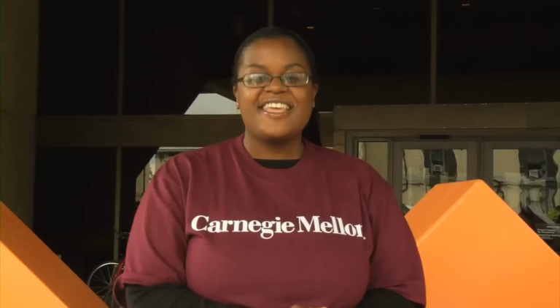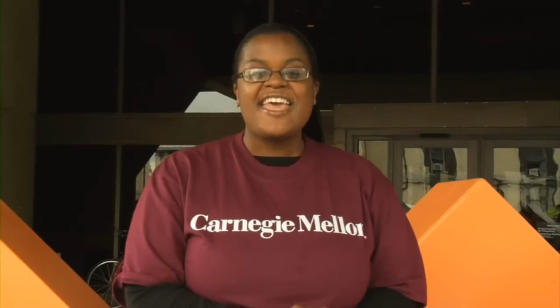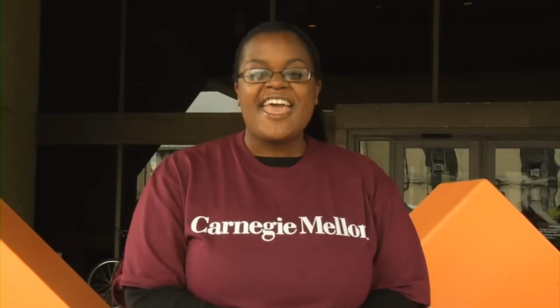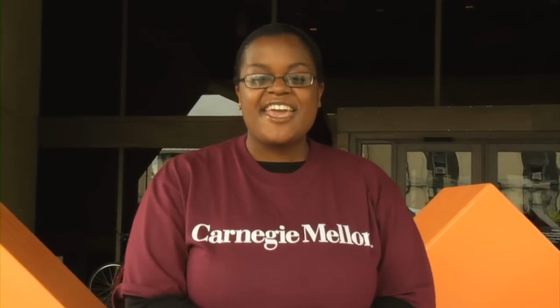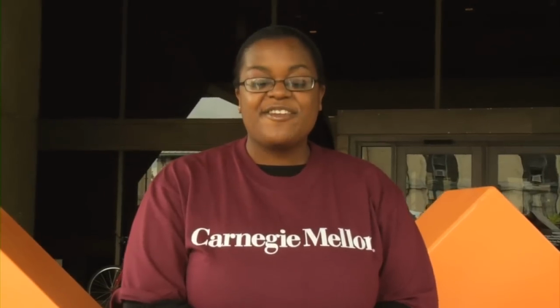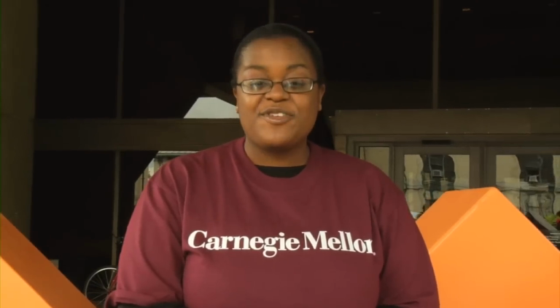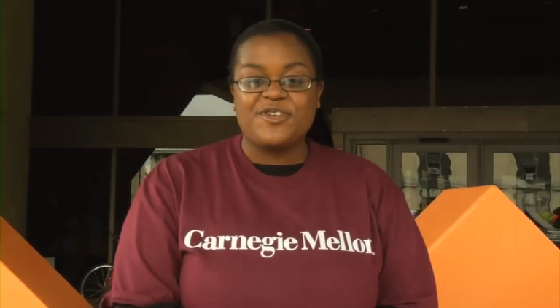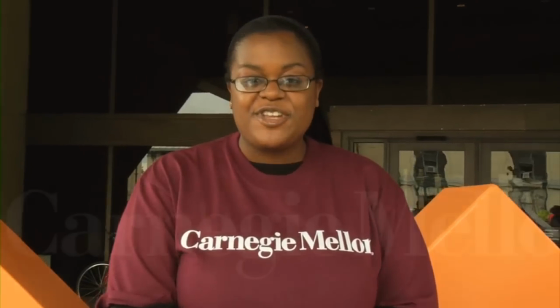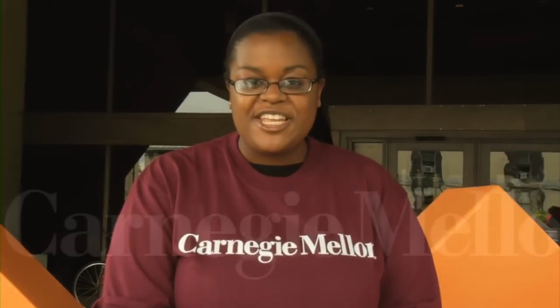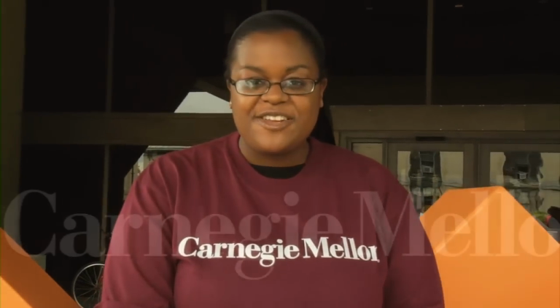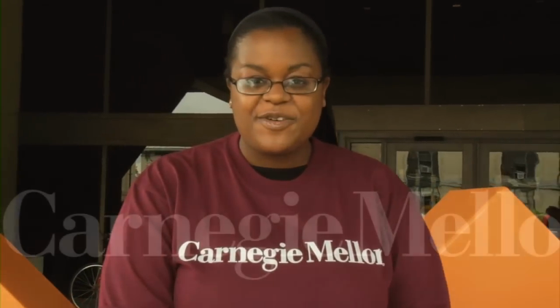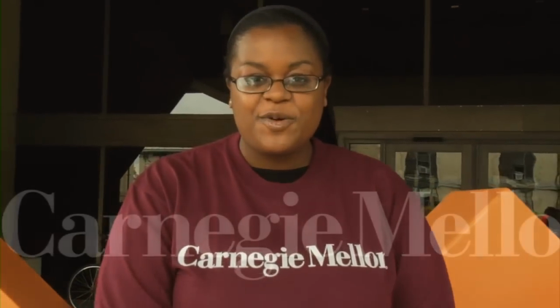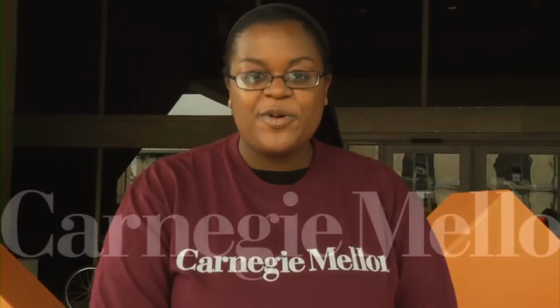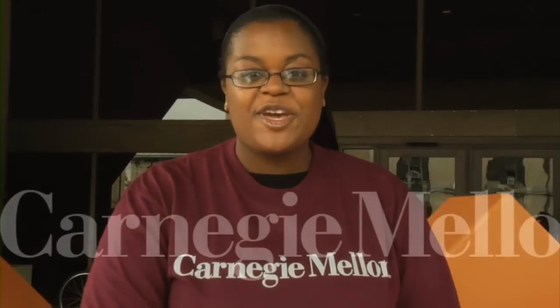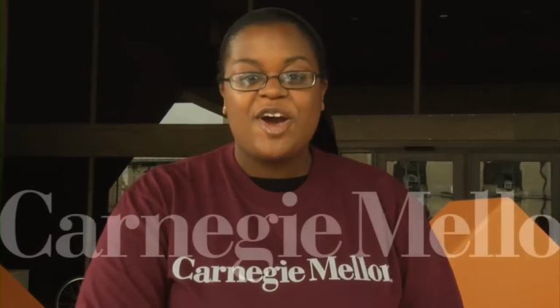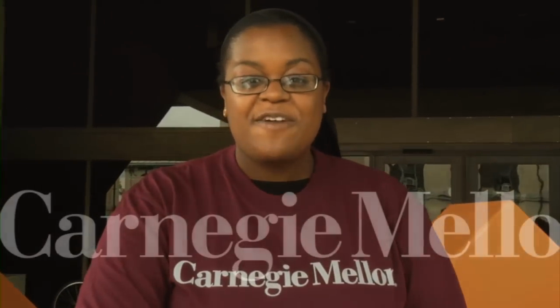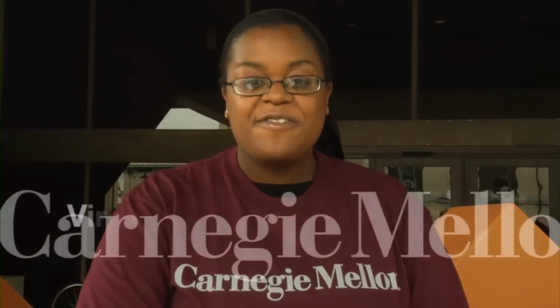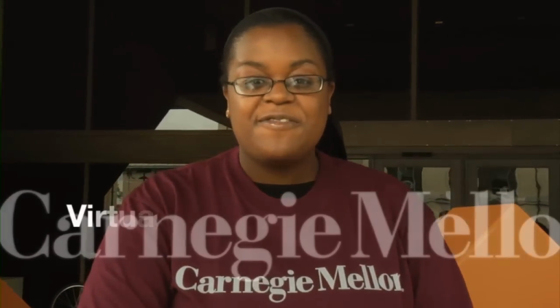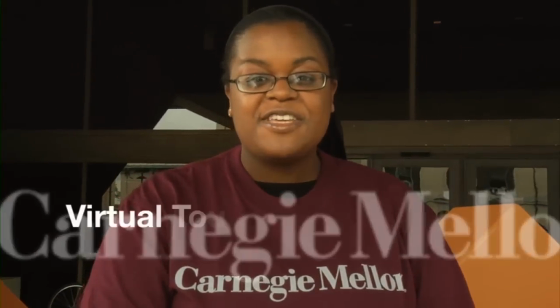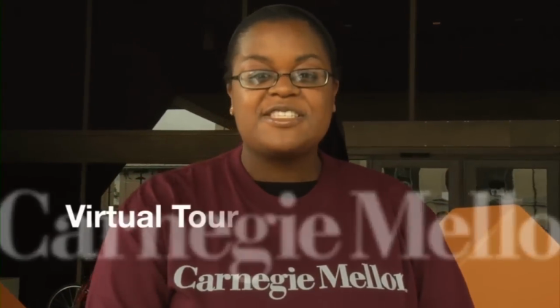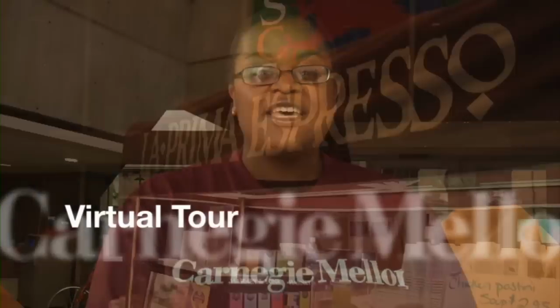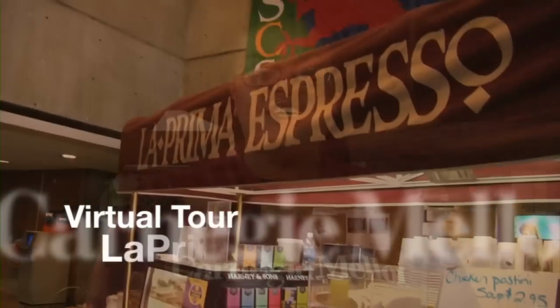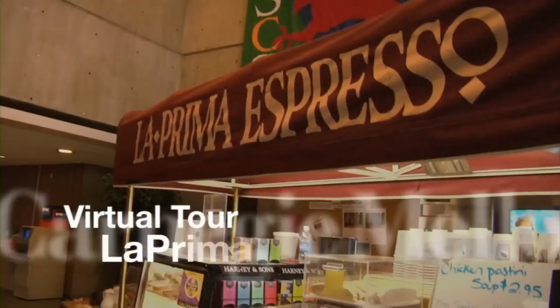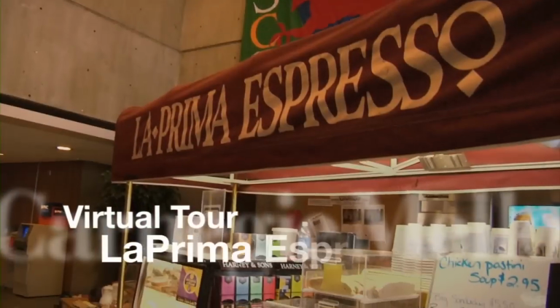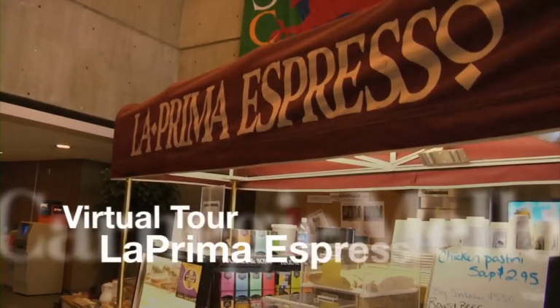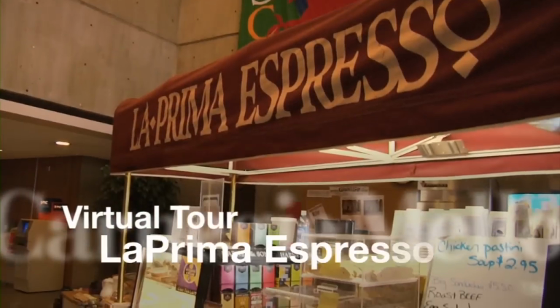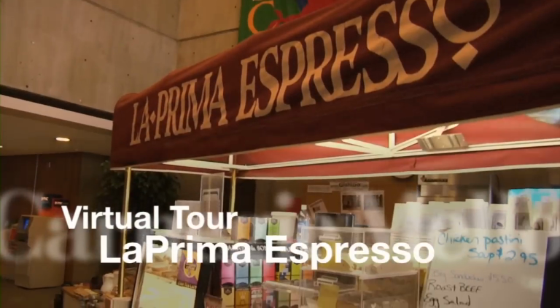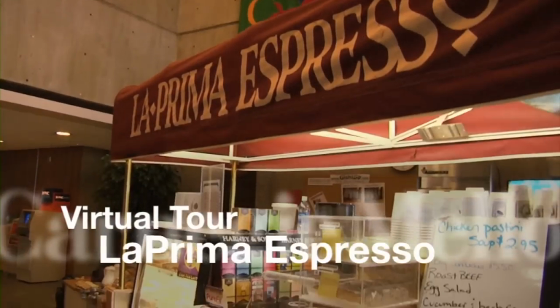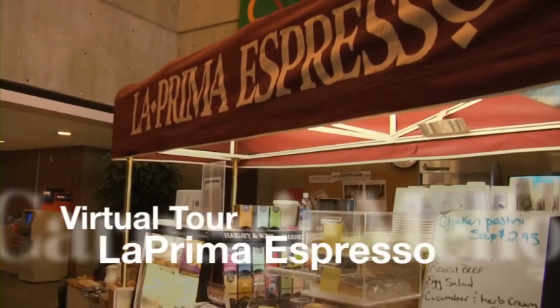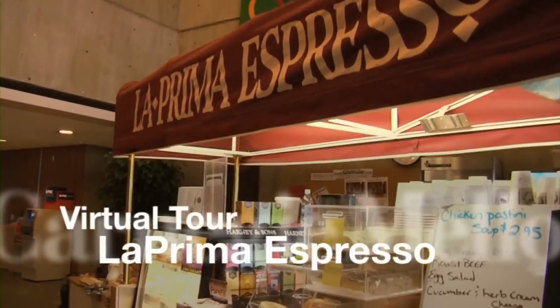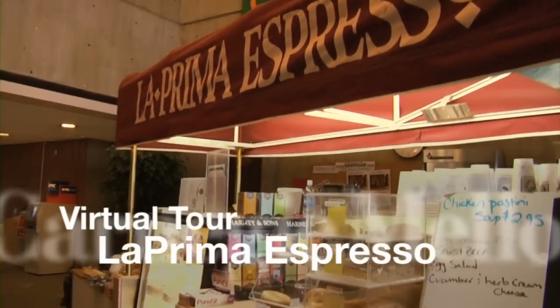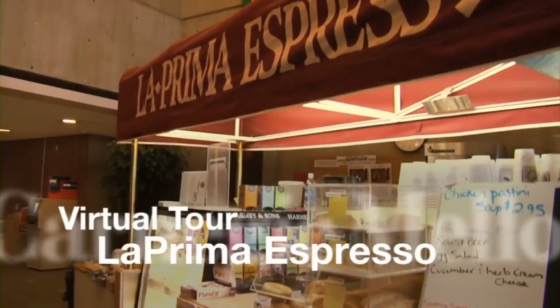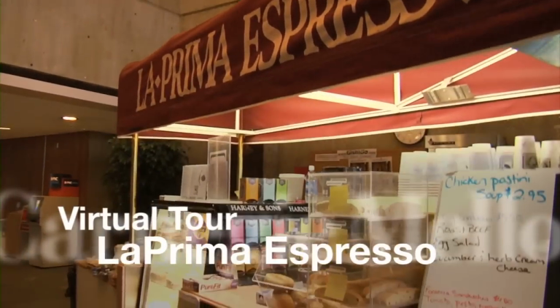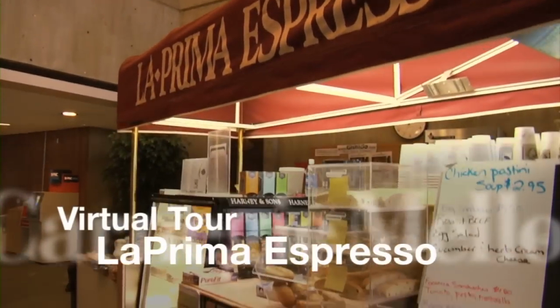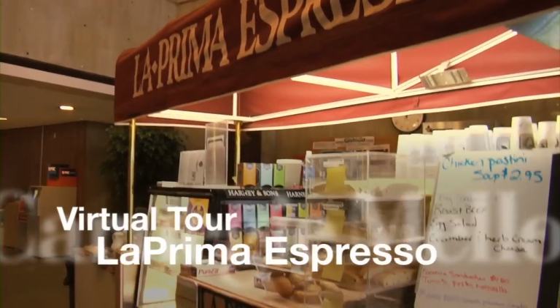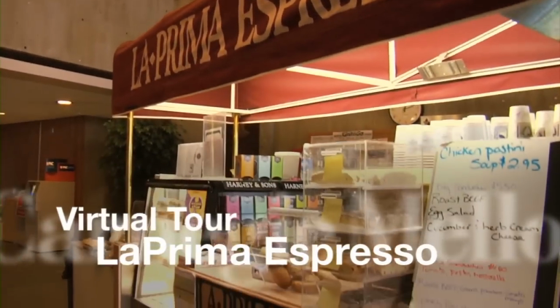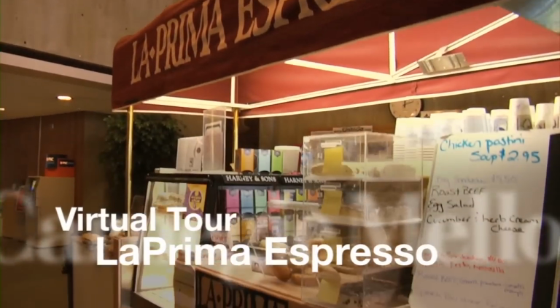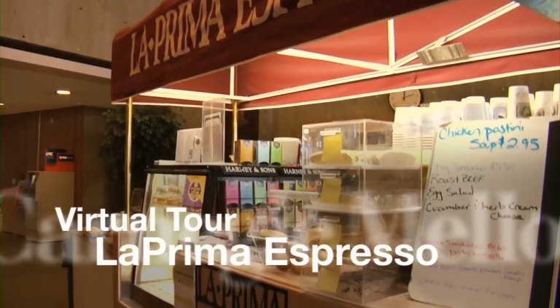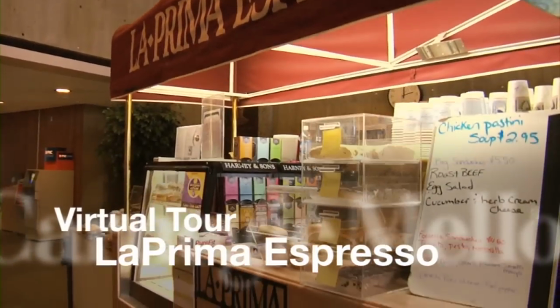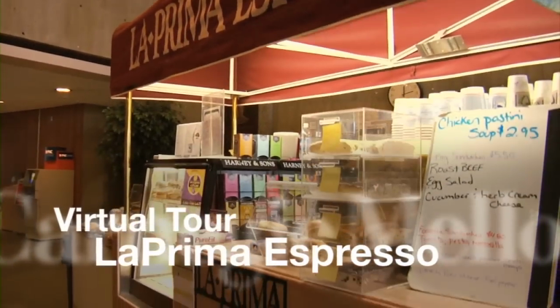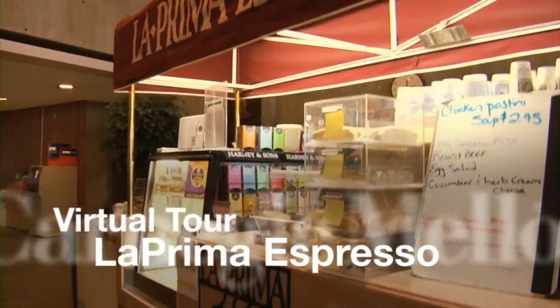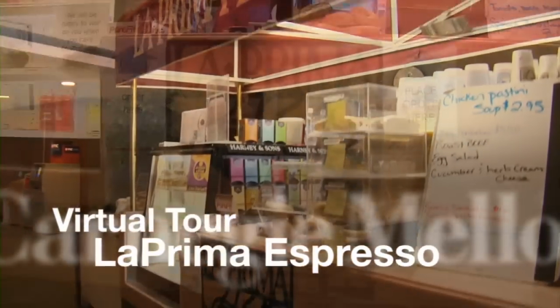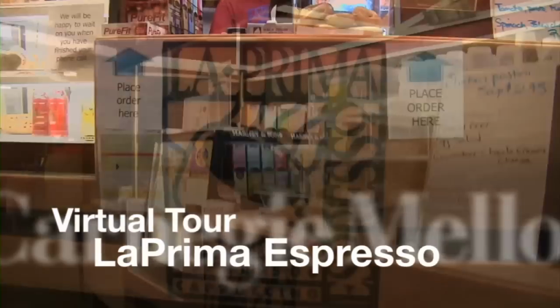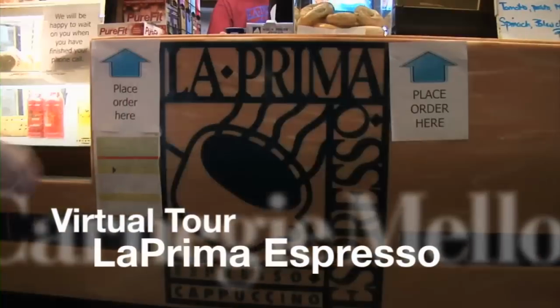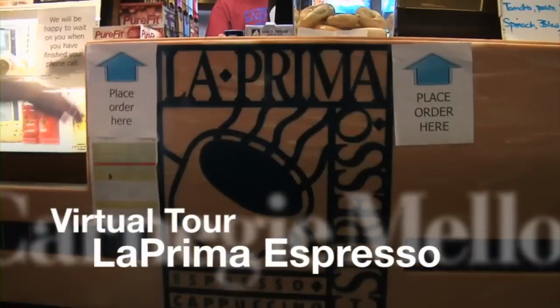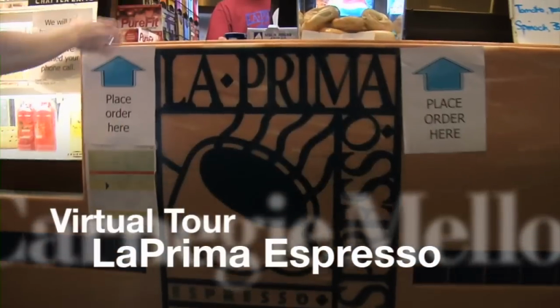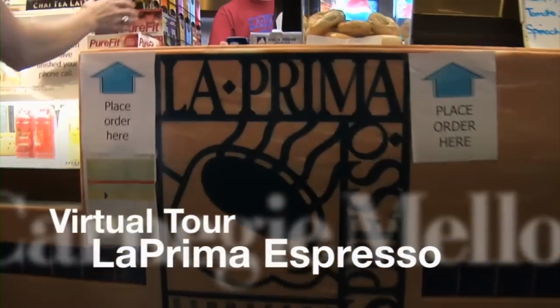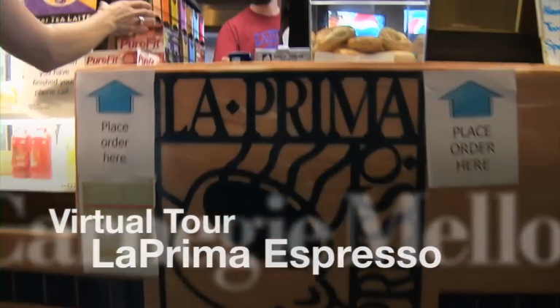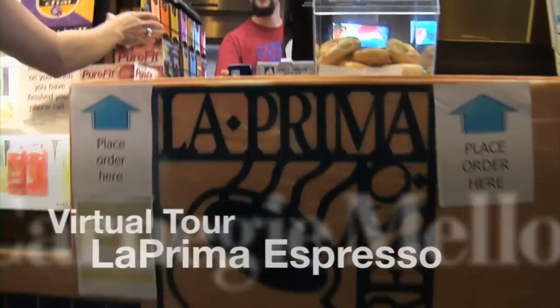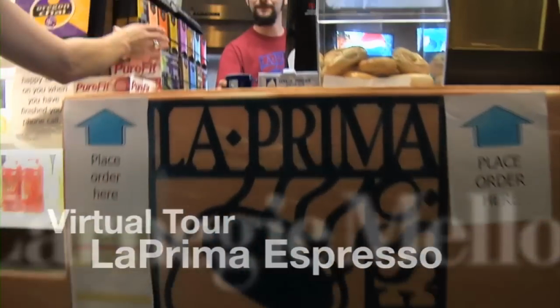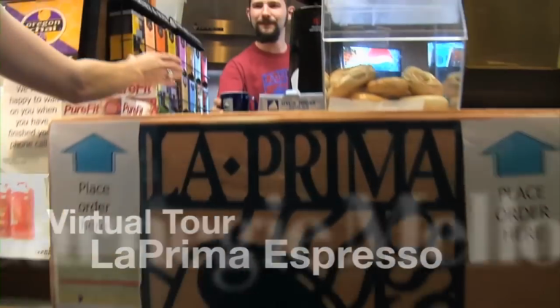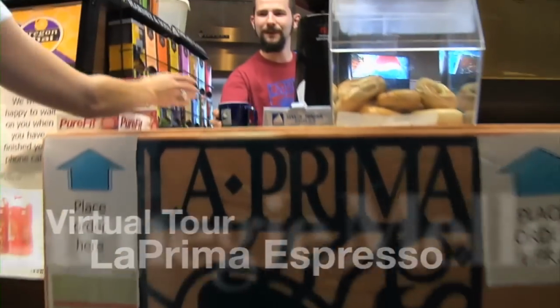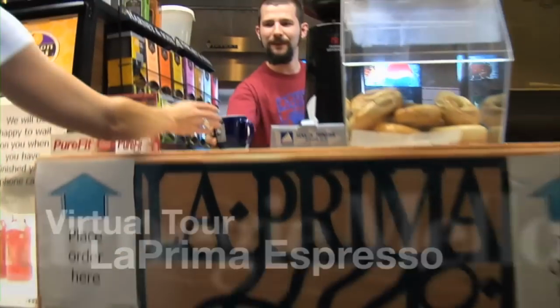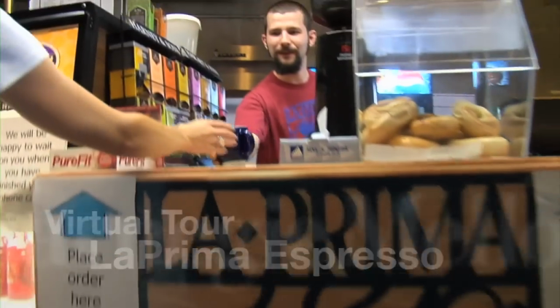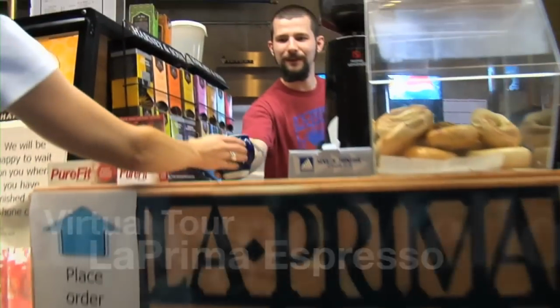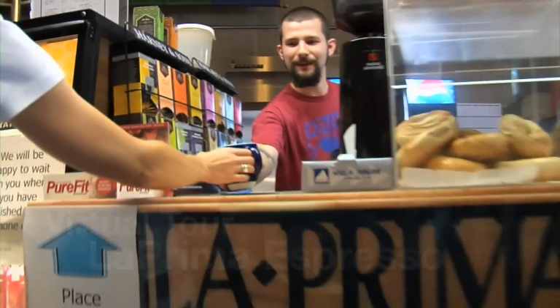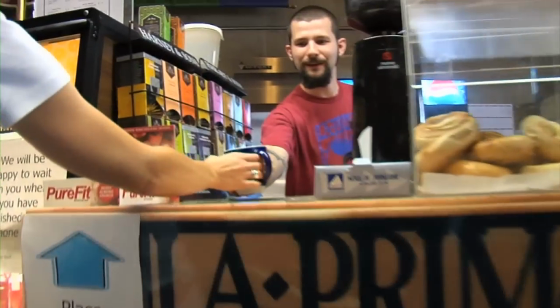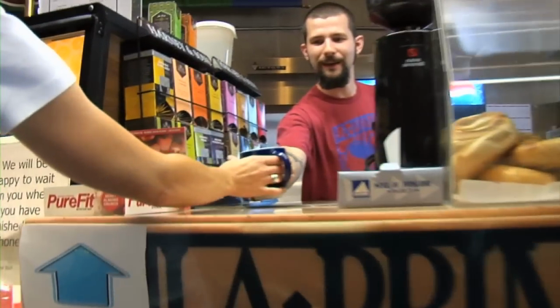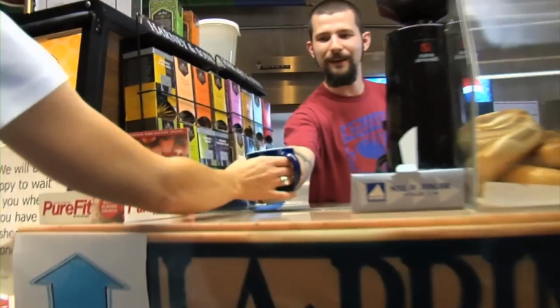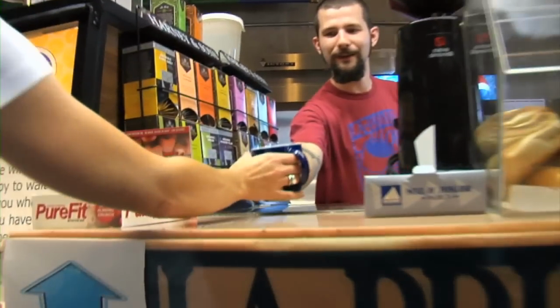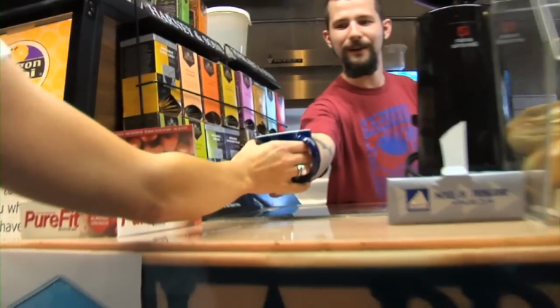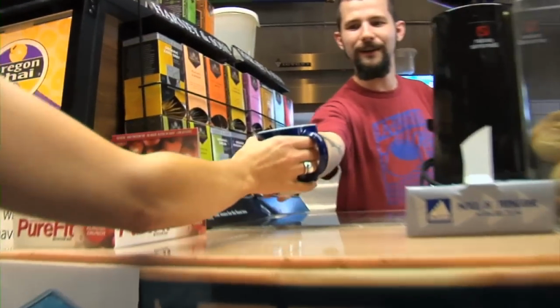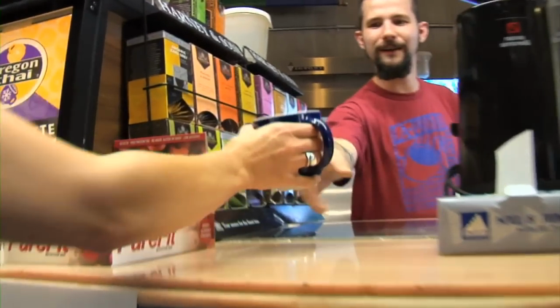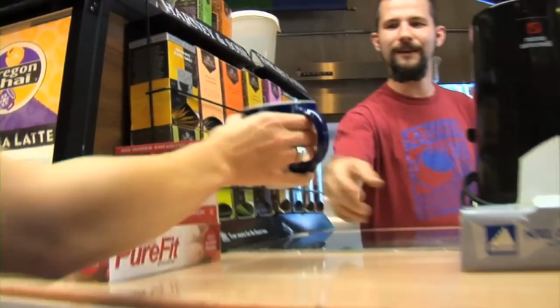Hey, if you're in need of a quick coffee fix, check out La Prima Espresso in Wien Hall, one of Pittsburgh's best local coffee shops.